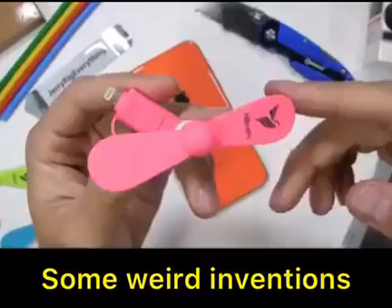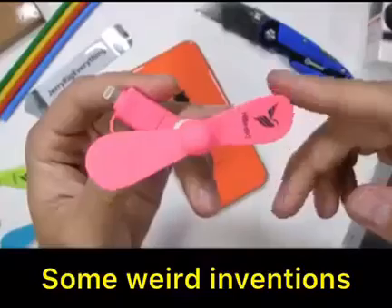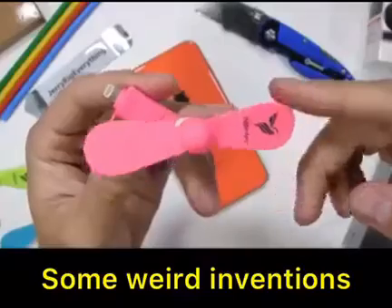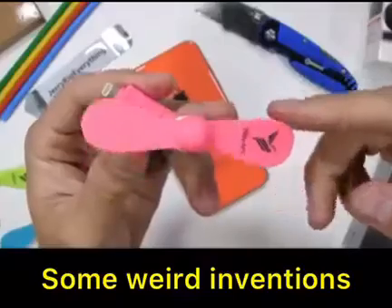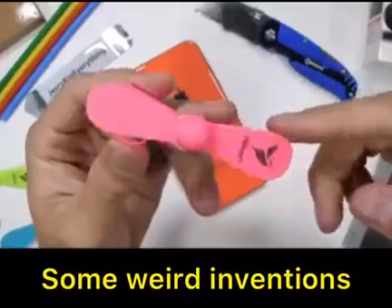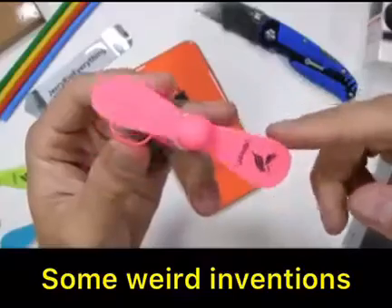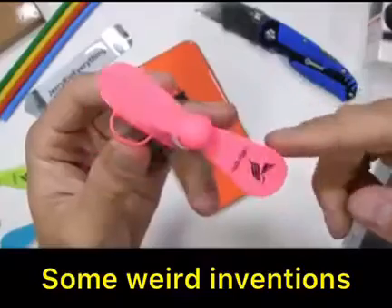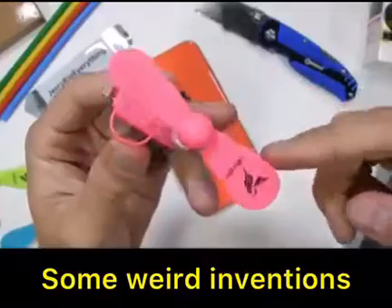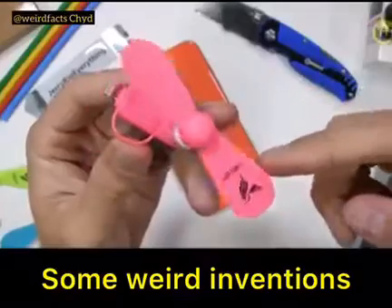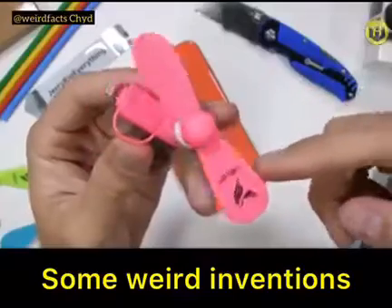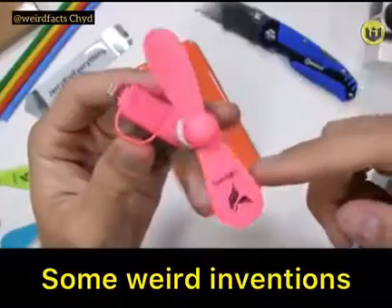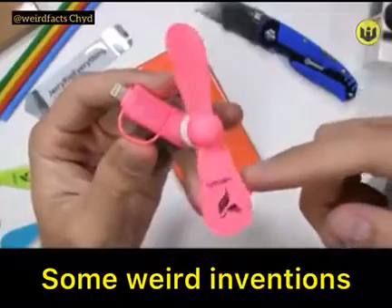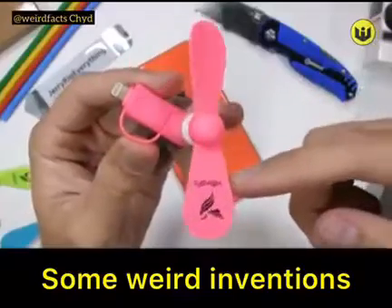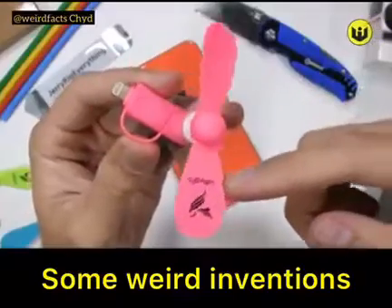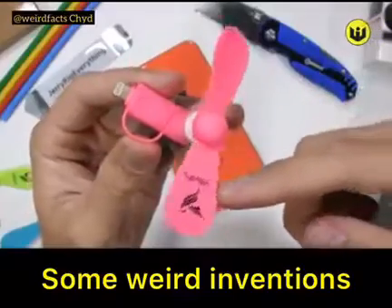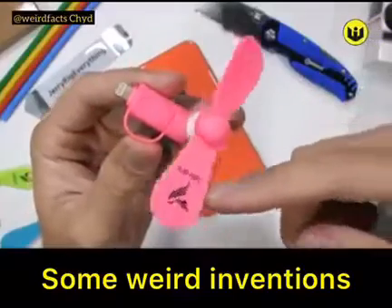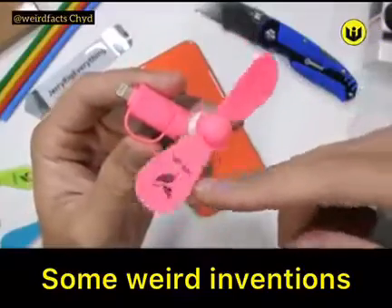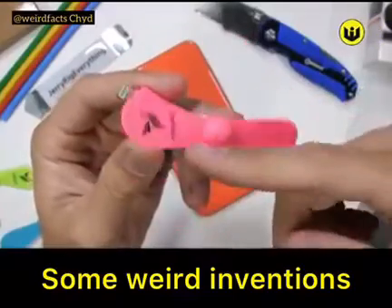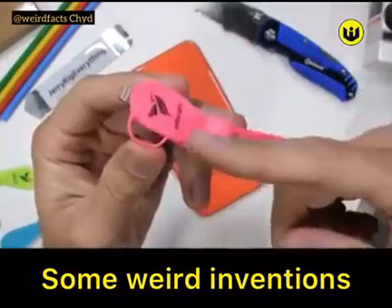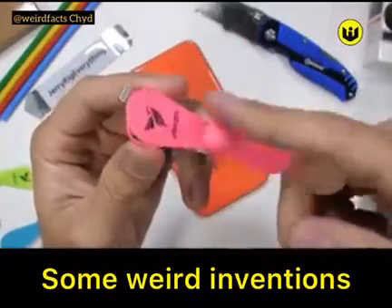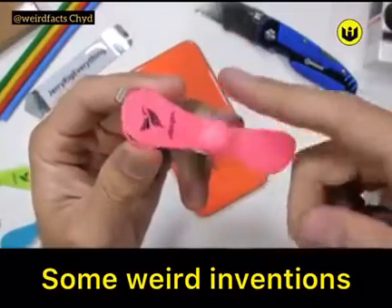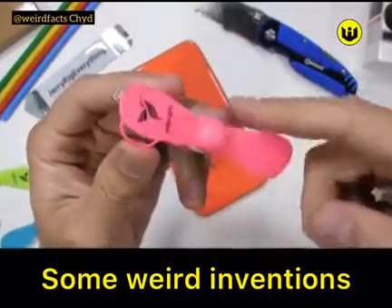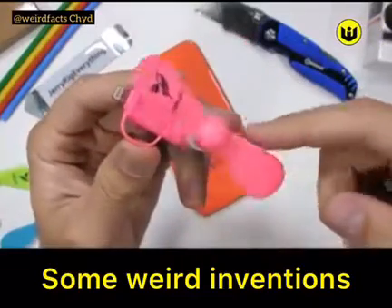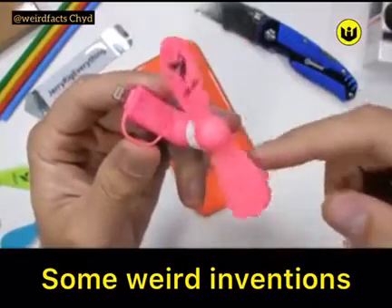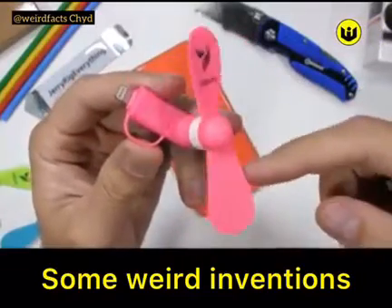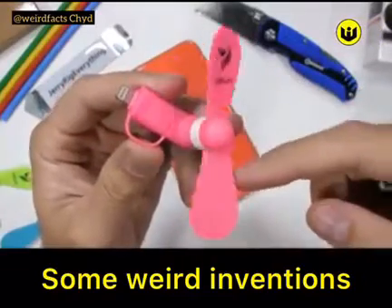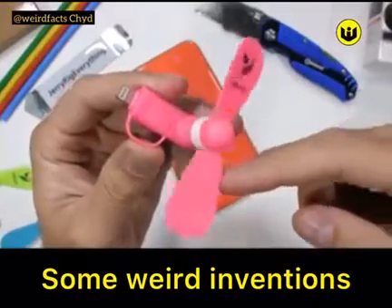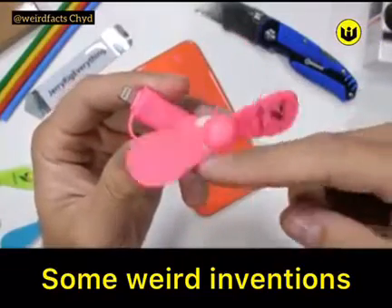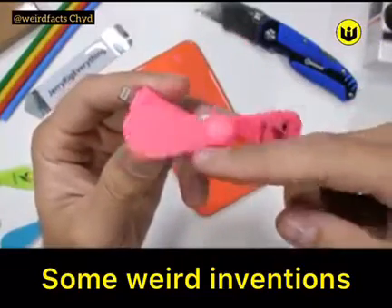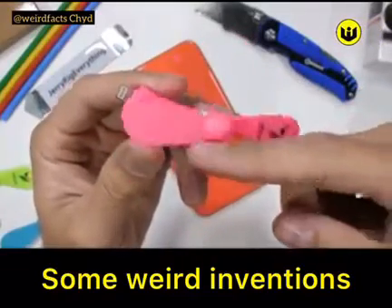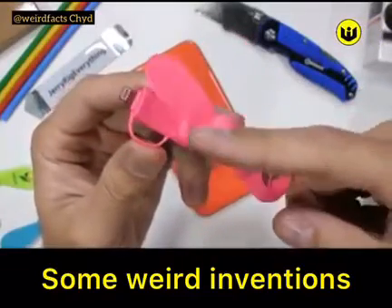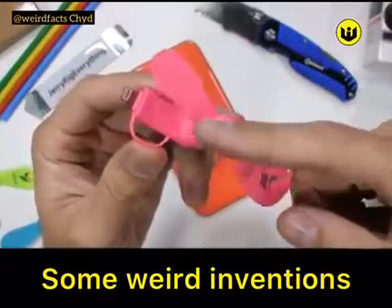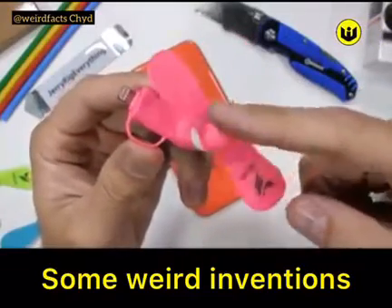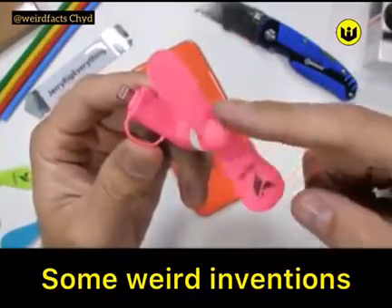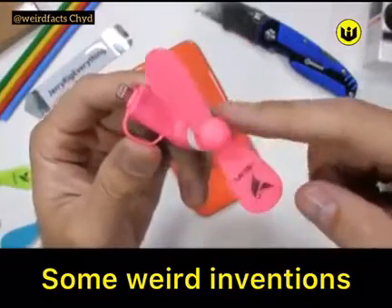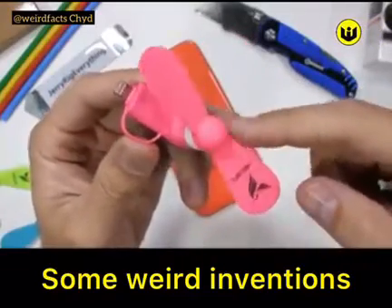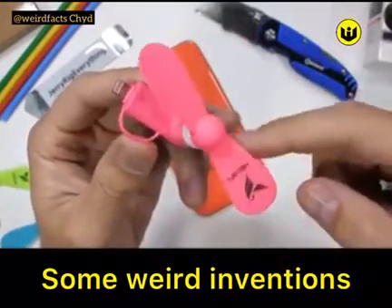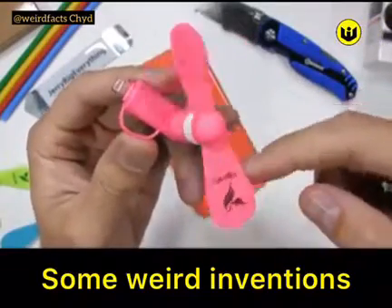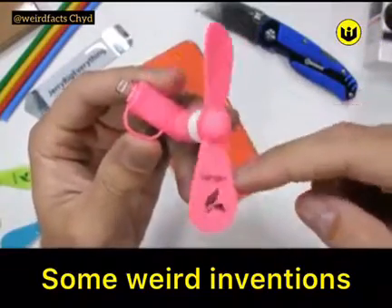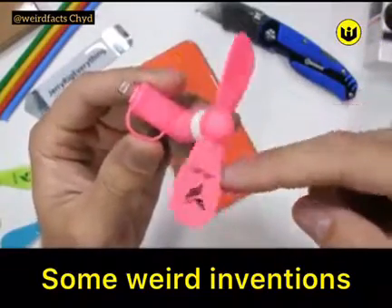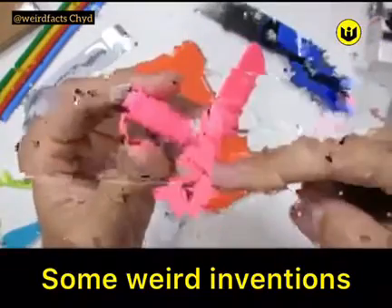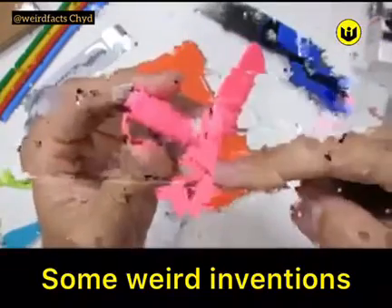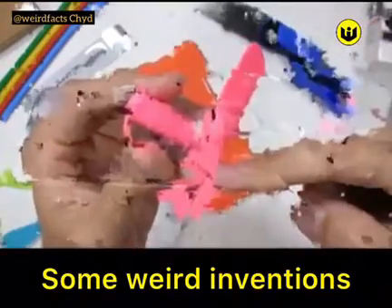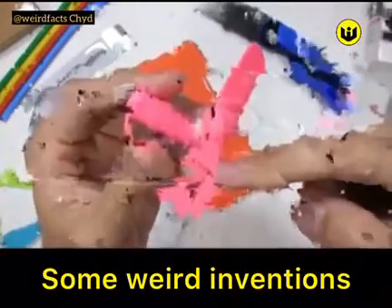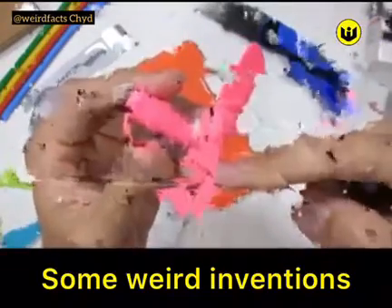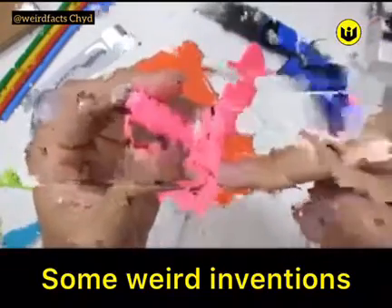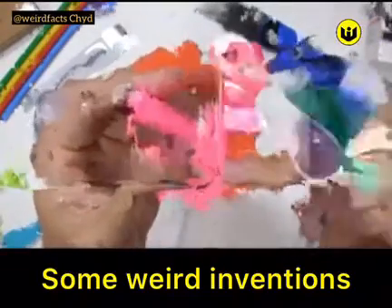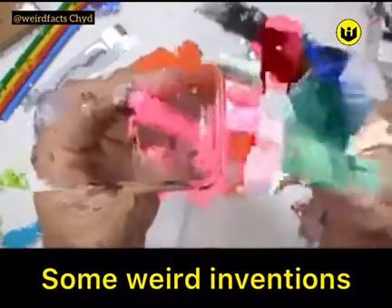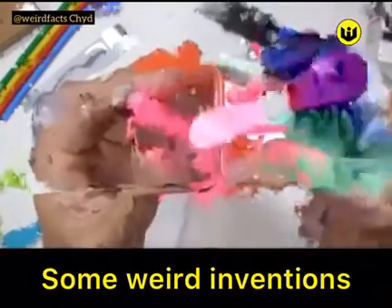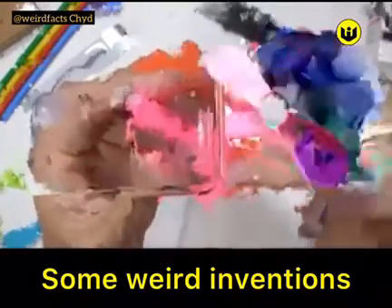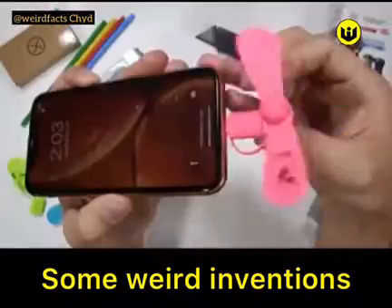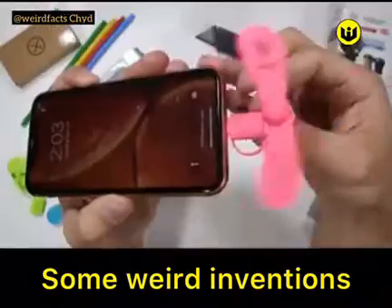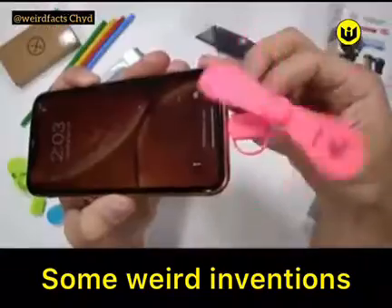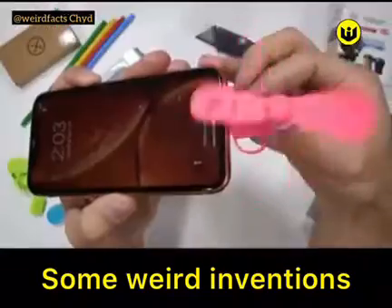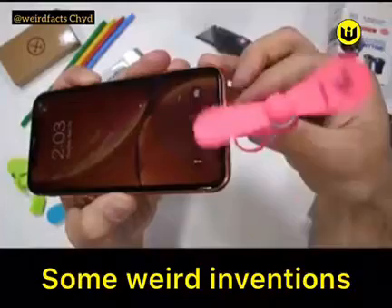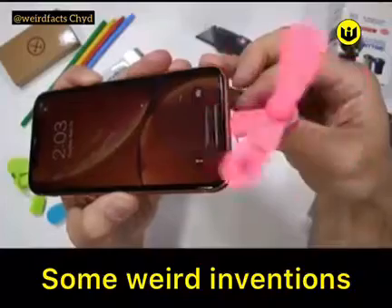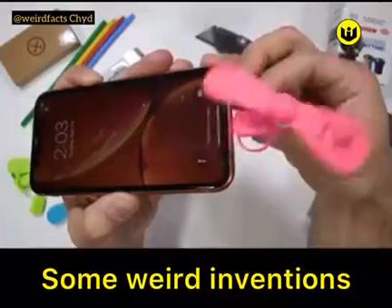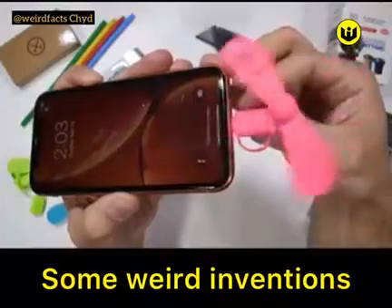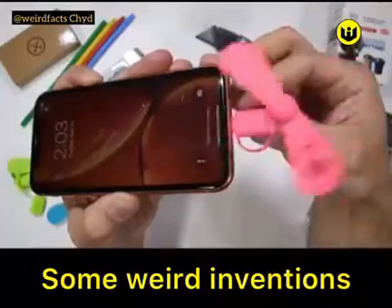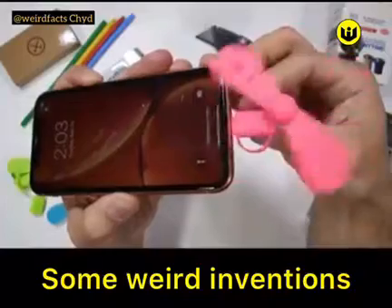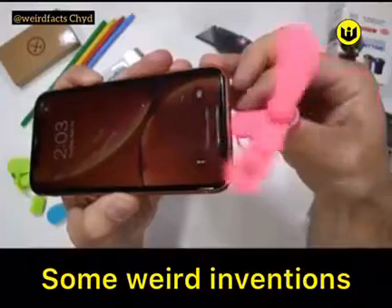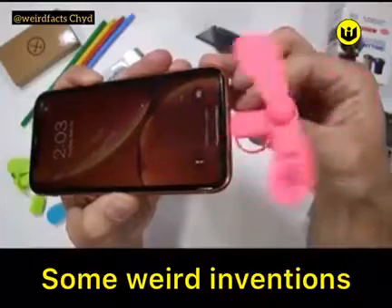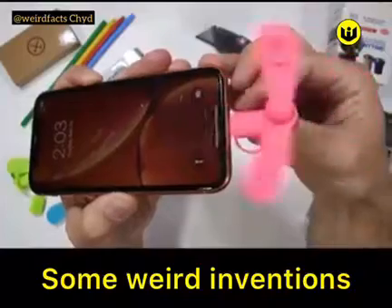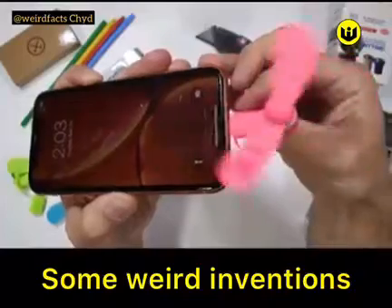There are some very weird accessories designed for smartphones that aren't always safe. Things are about to get weird. Let's get started.